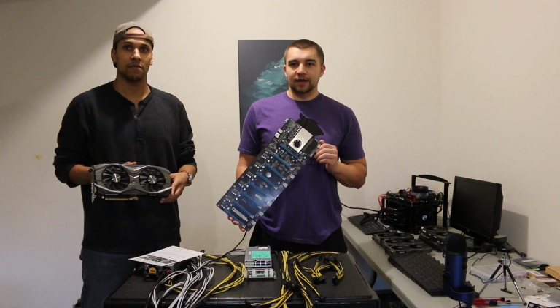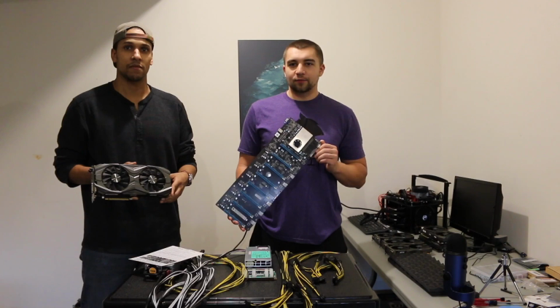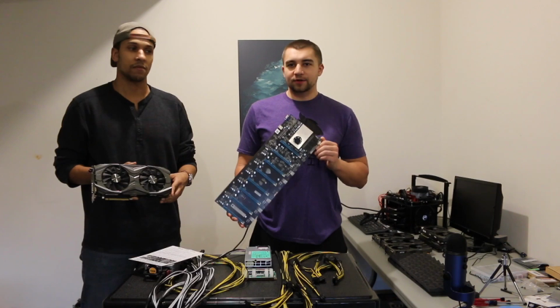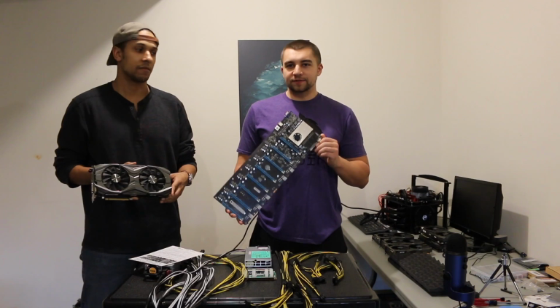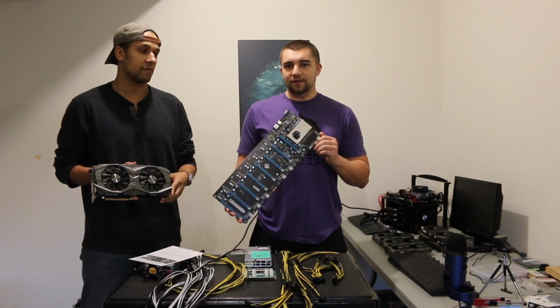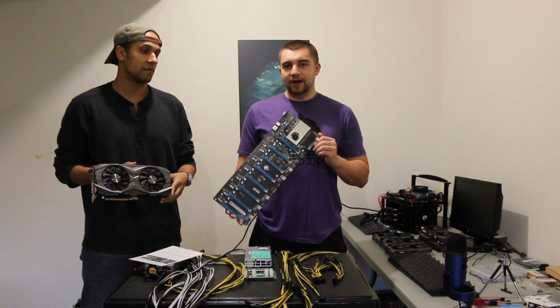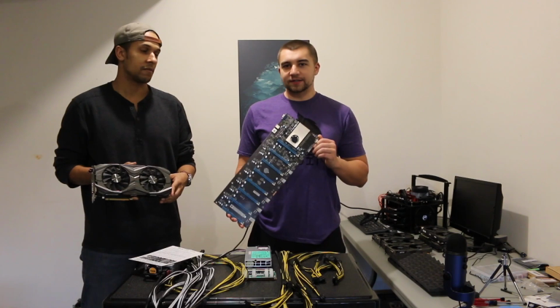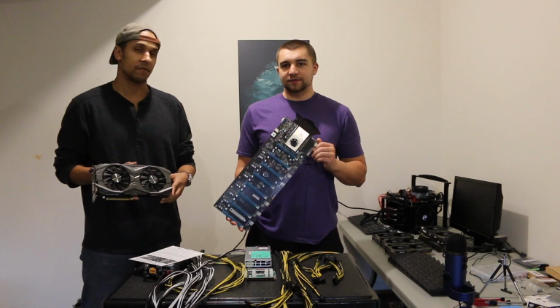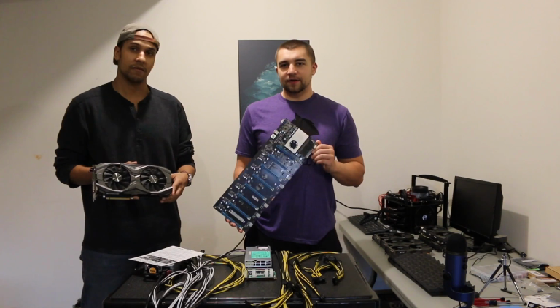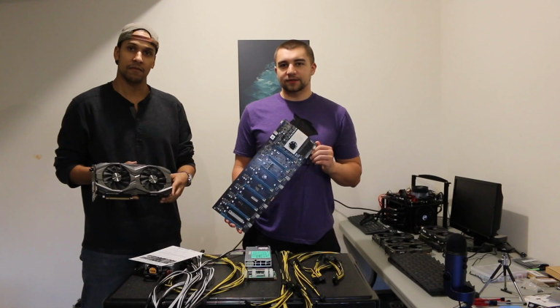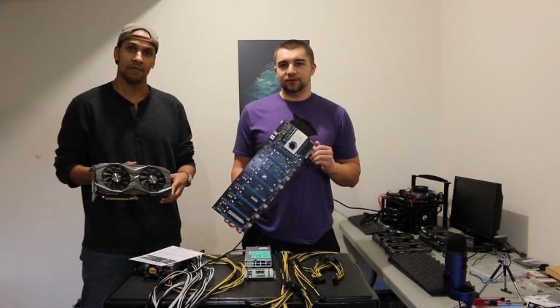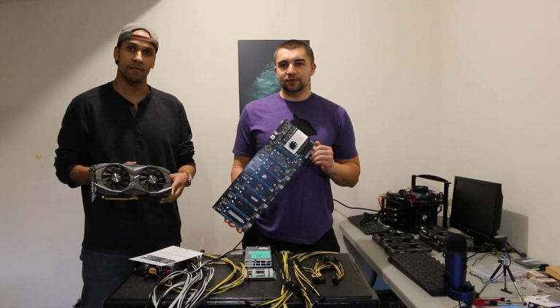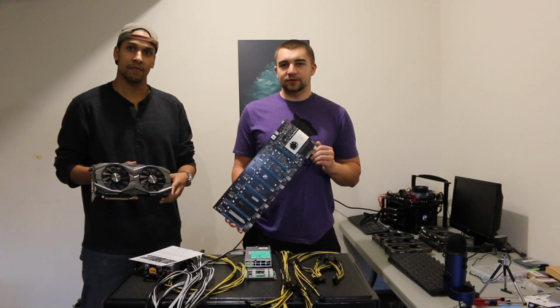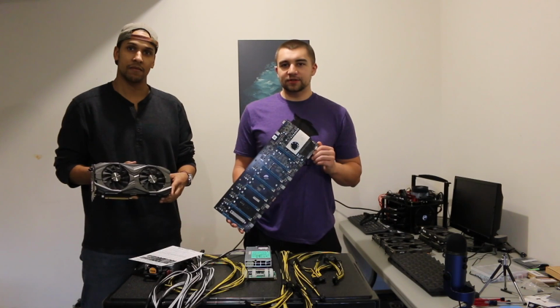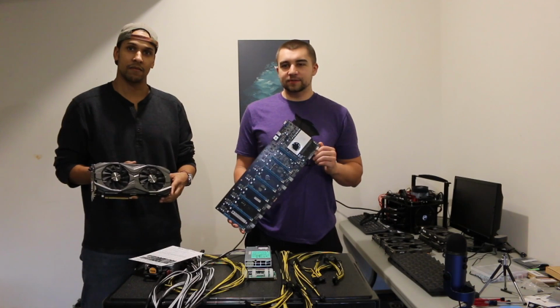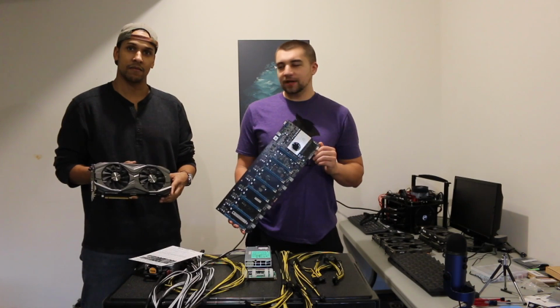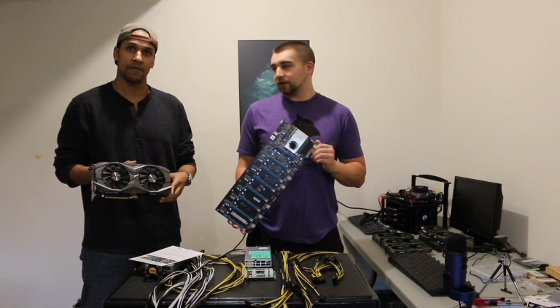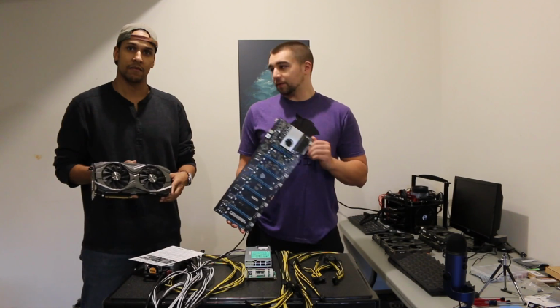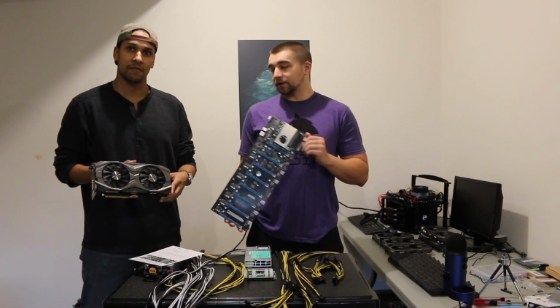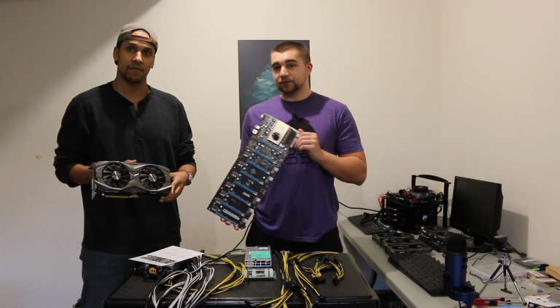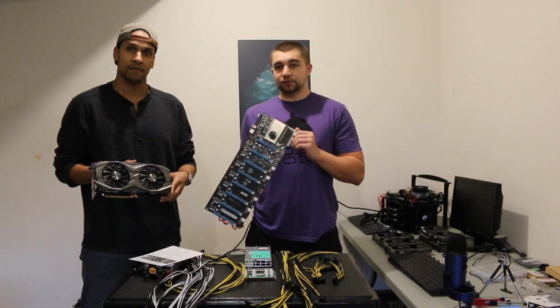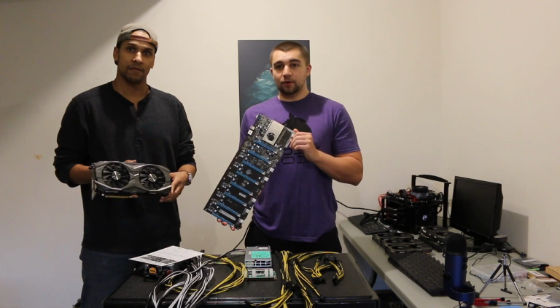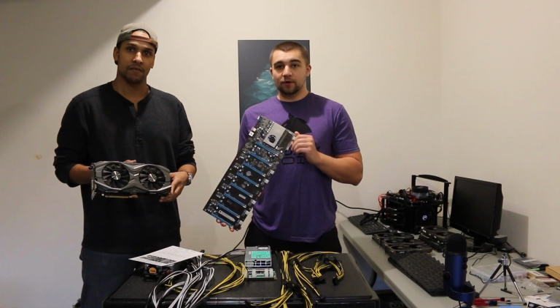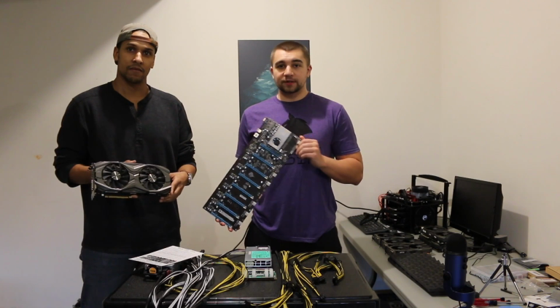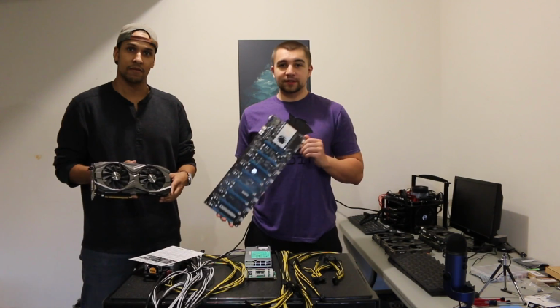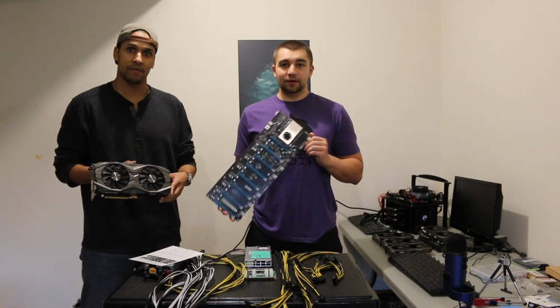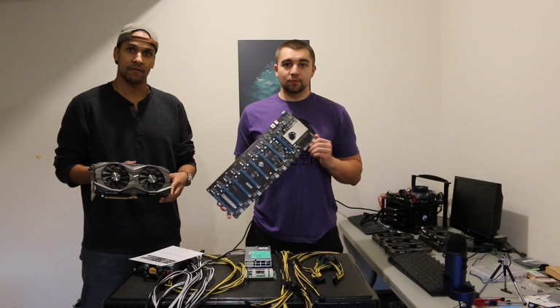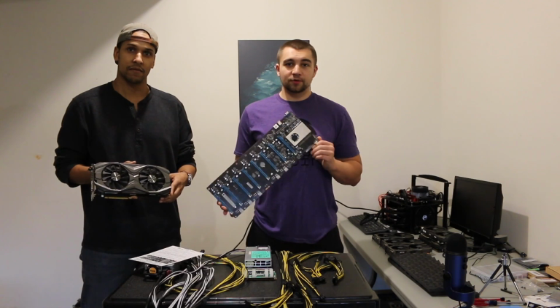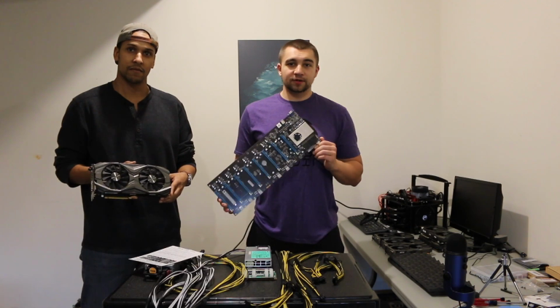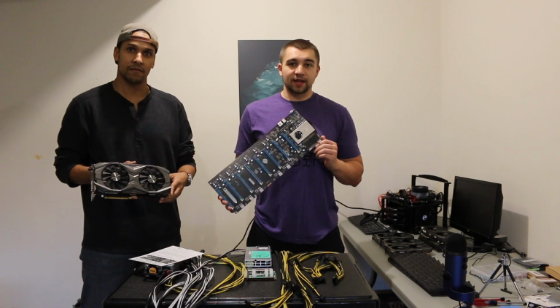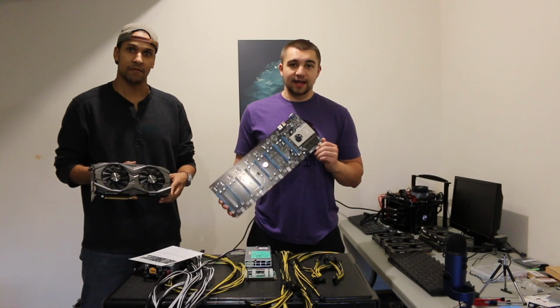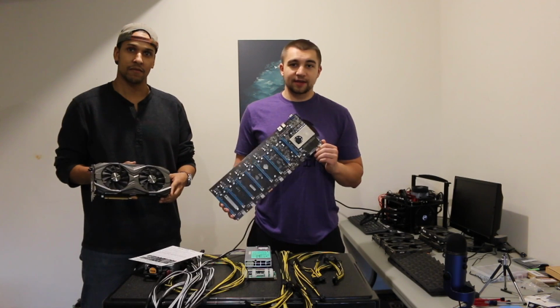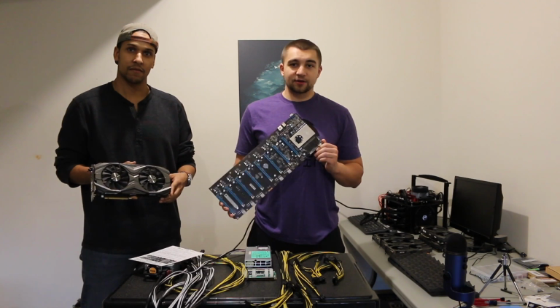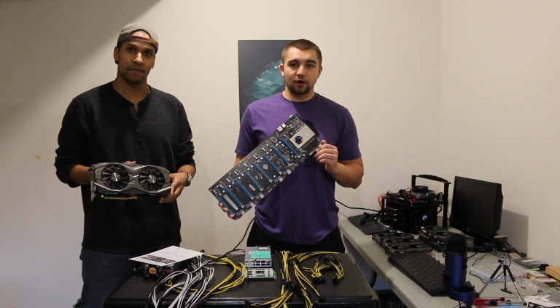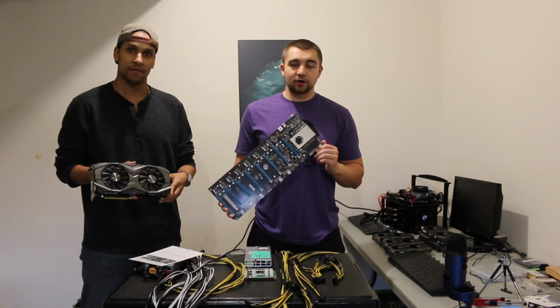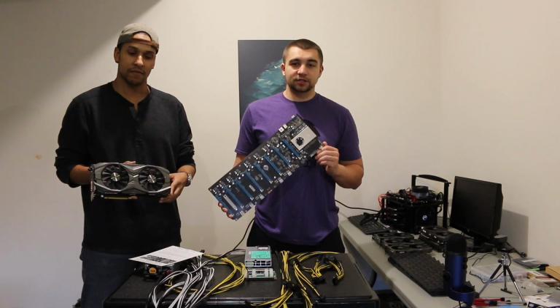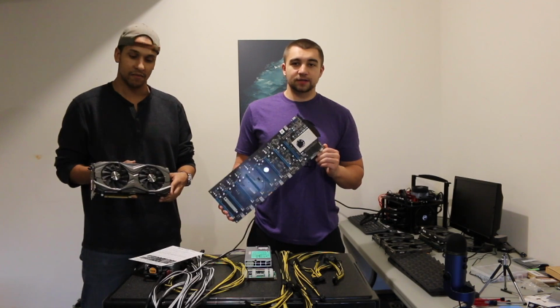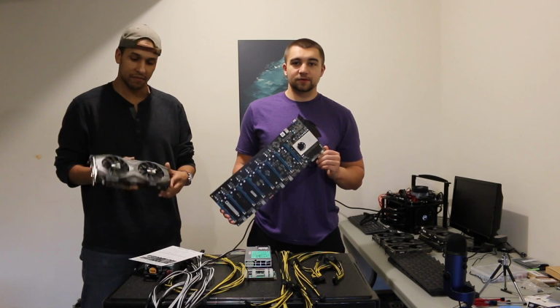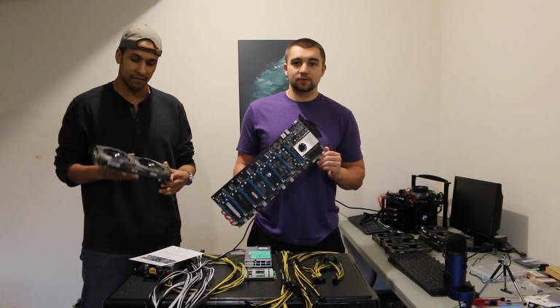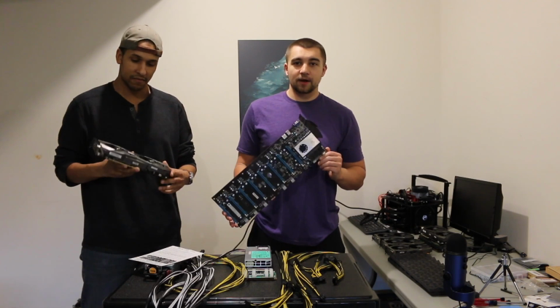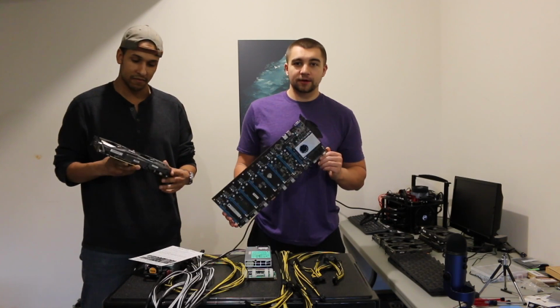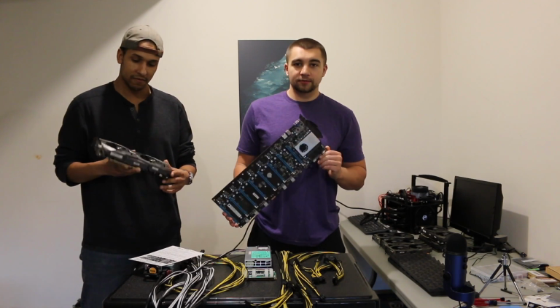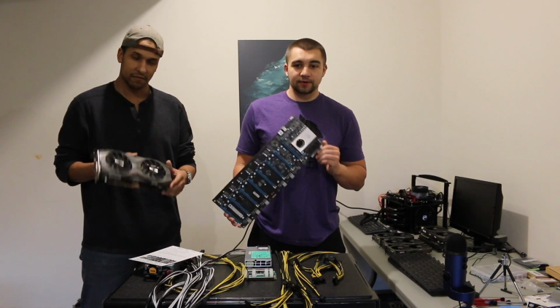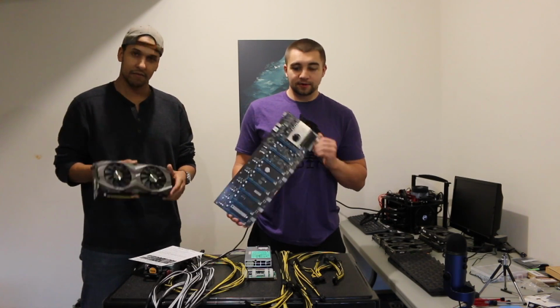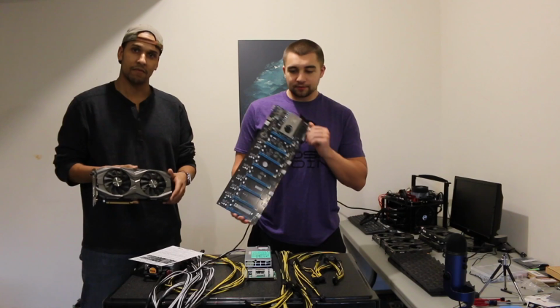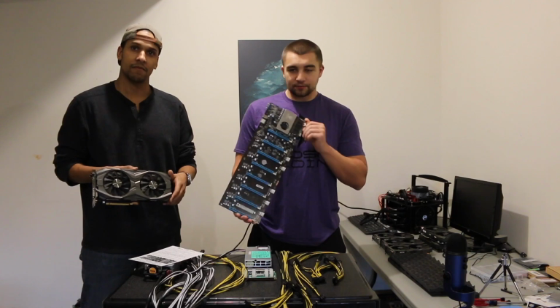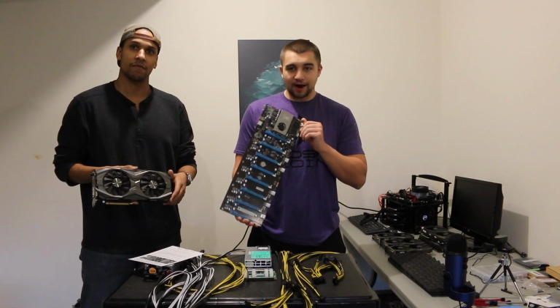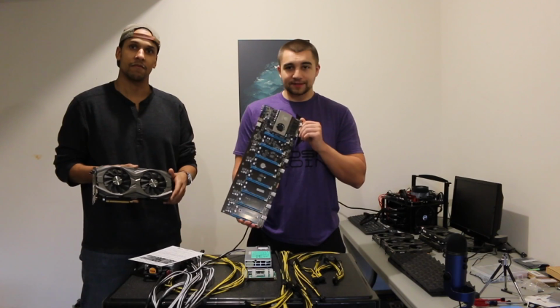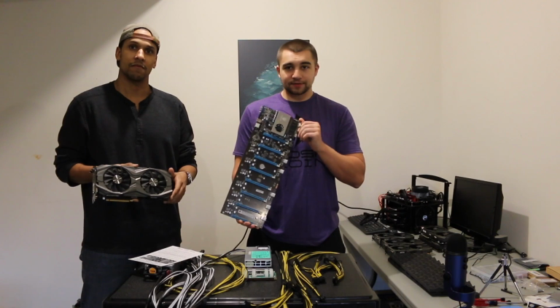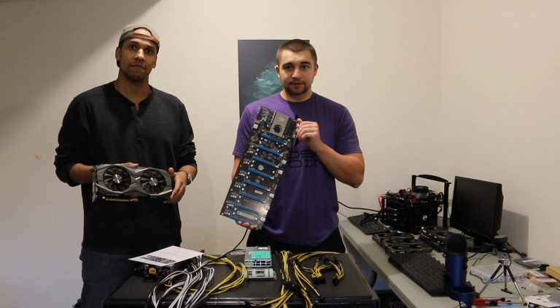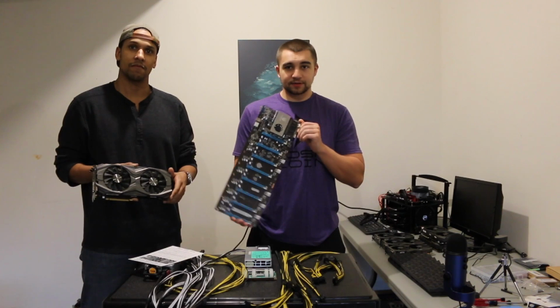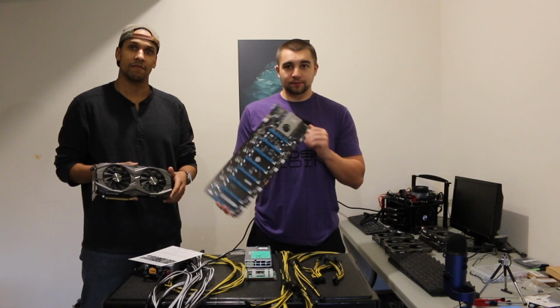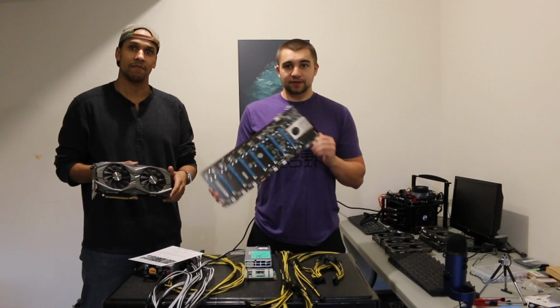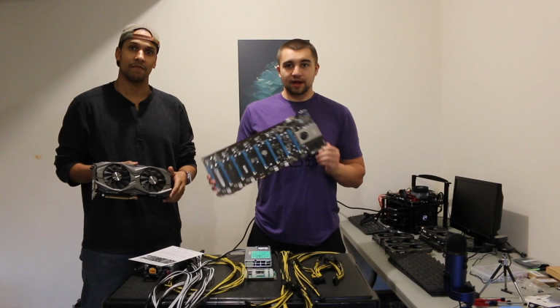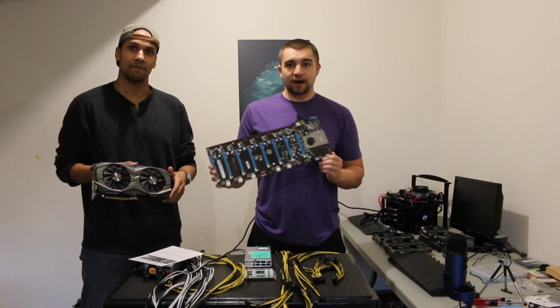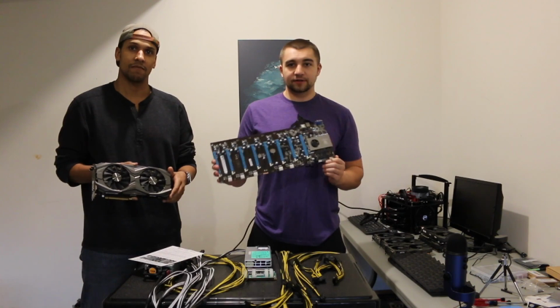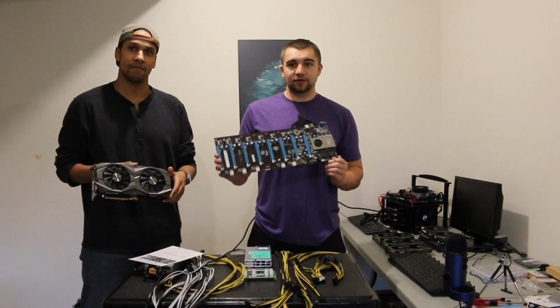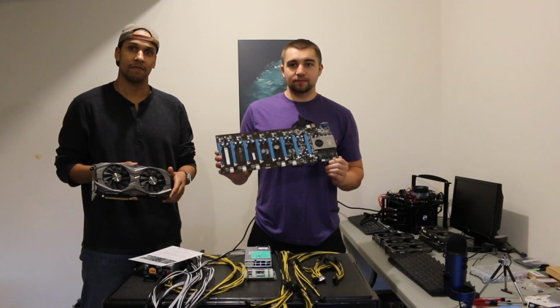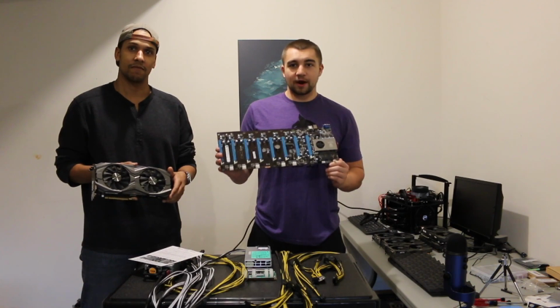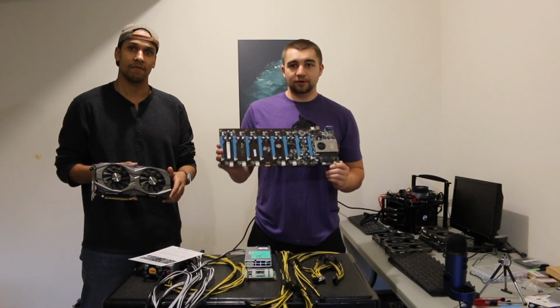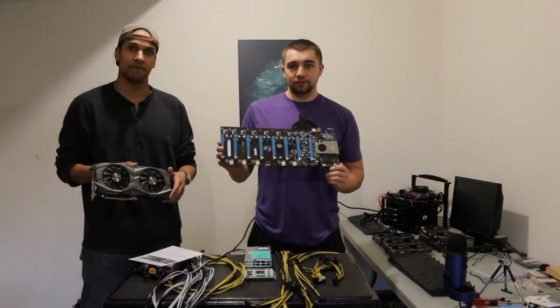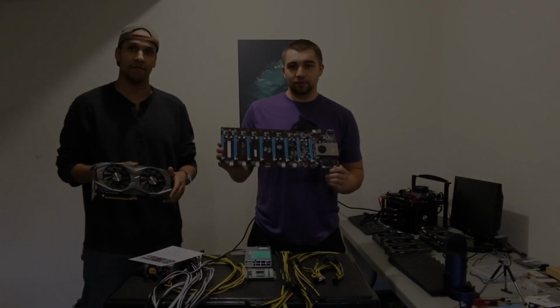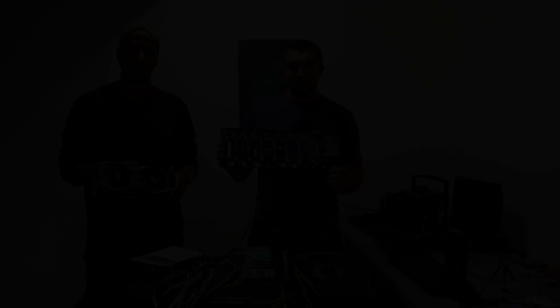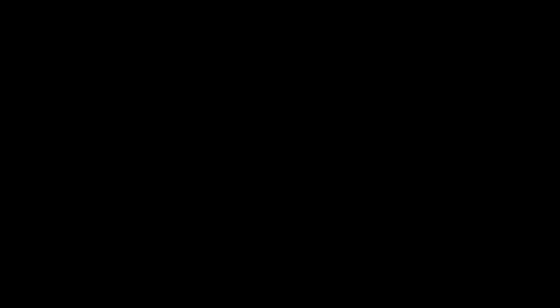Hey everyone, it's Vosk with the Vosk1 YouTube channel. I'm here with Troy and today we're building an eight car GPU mining rig riserless with the OctoMiner board.